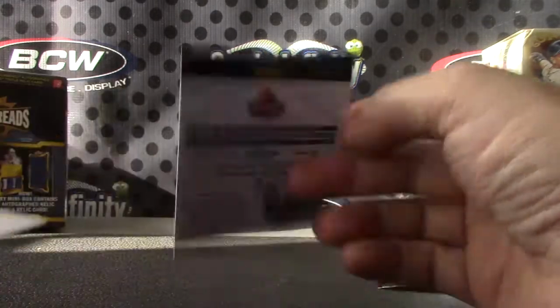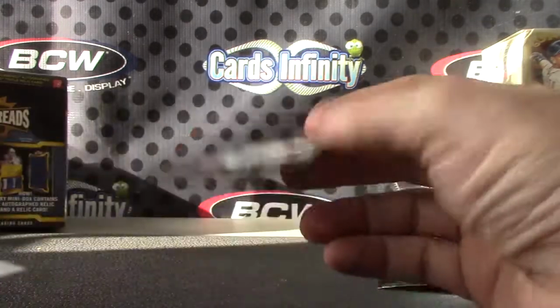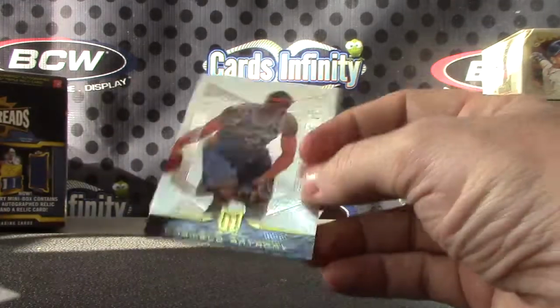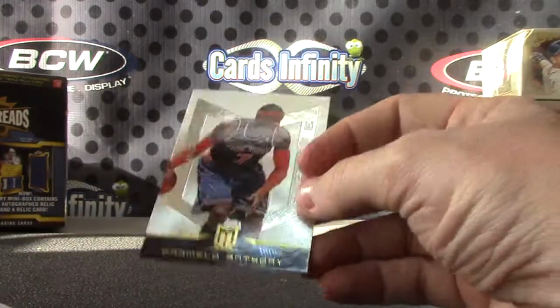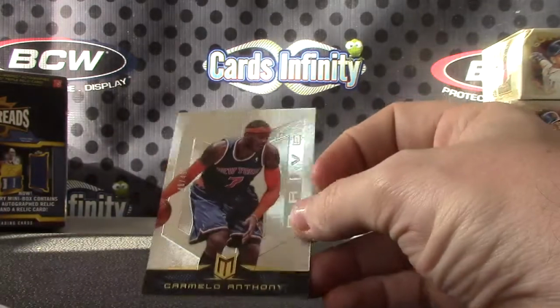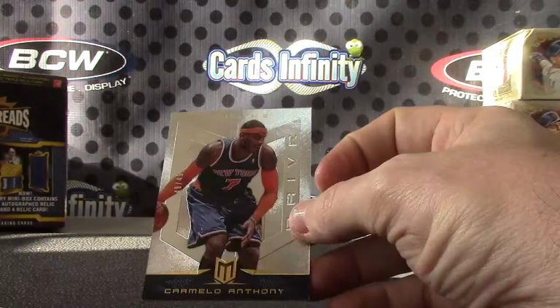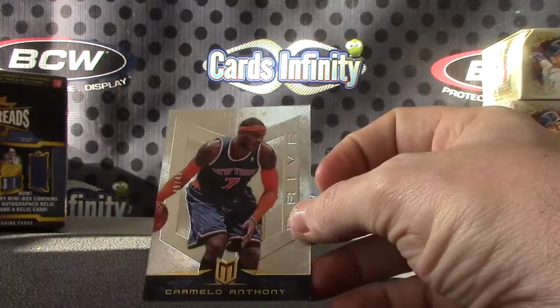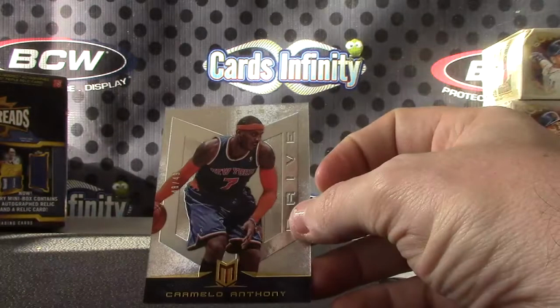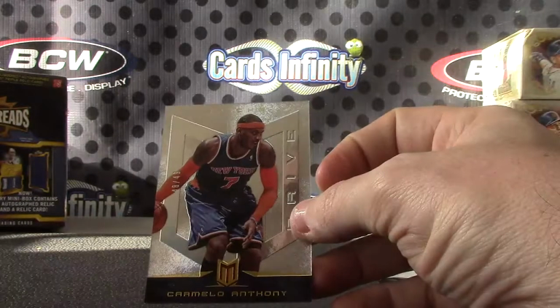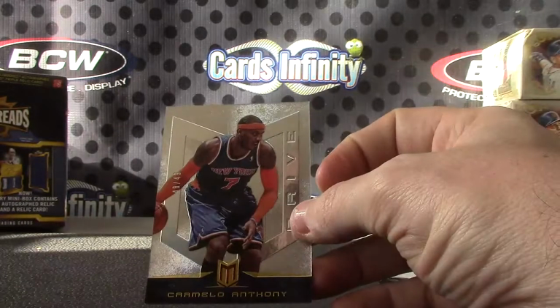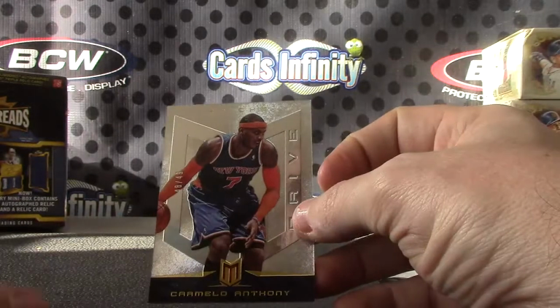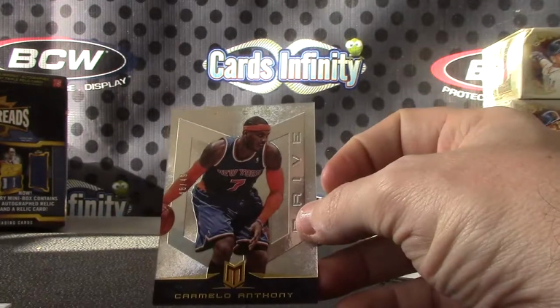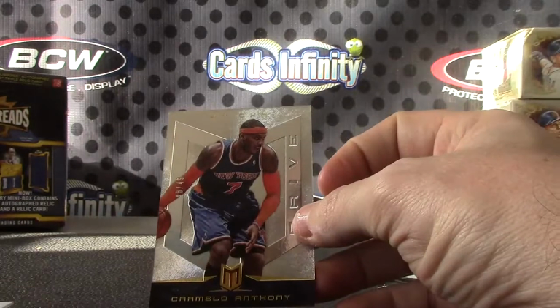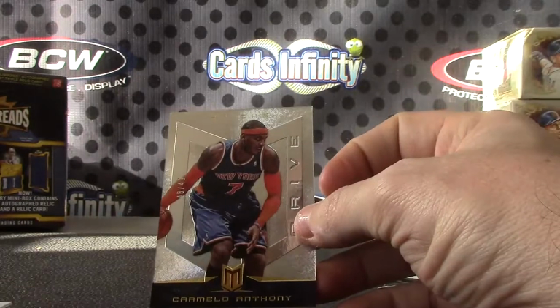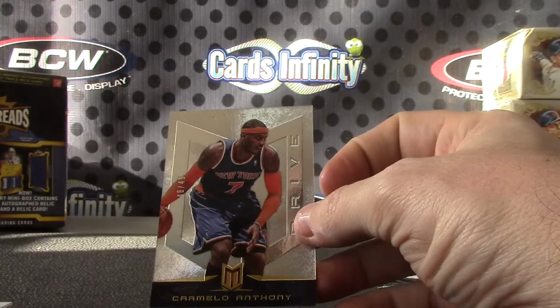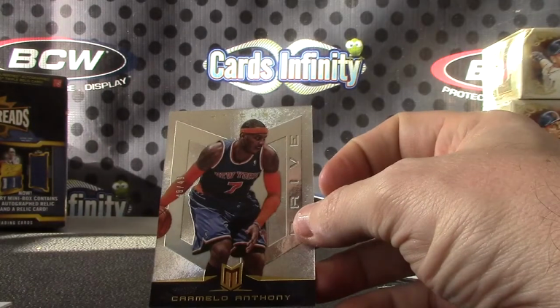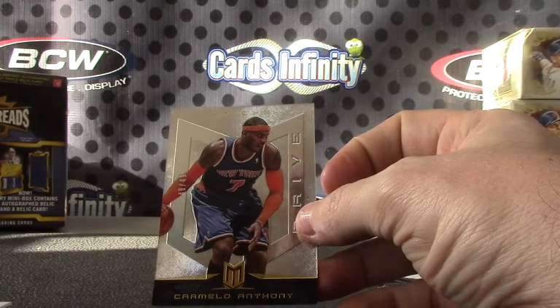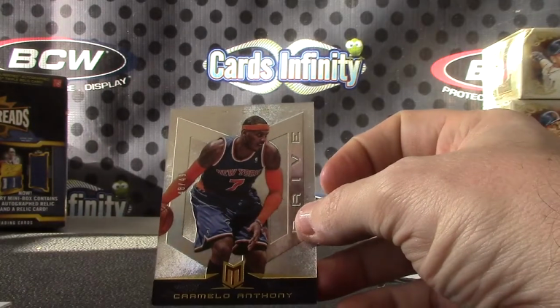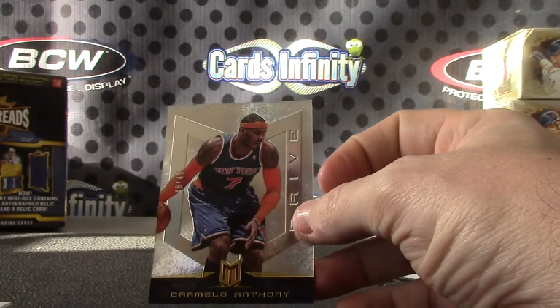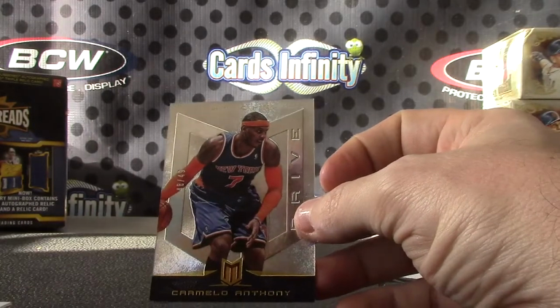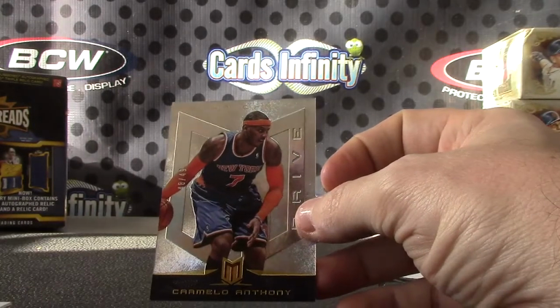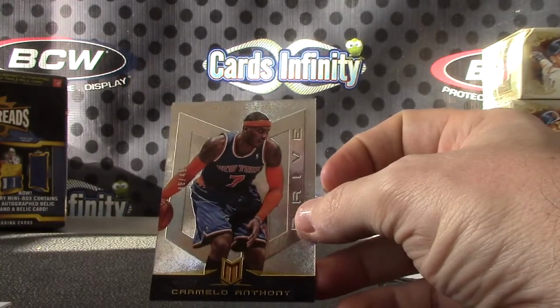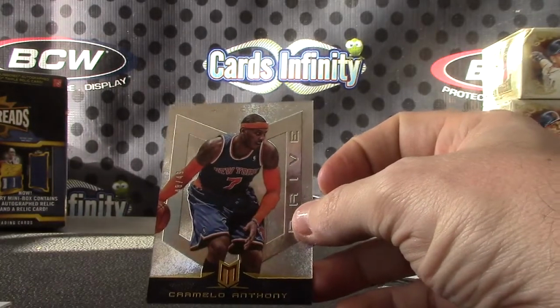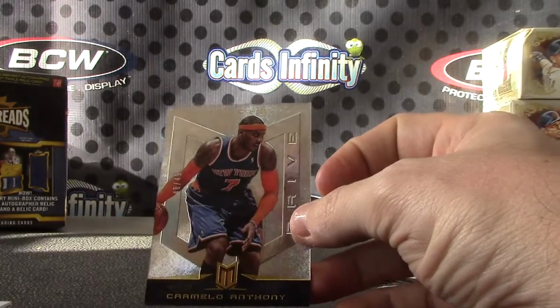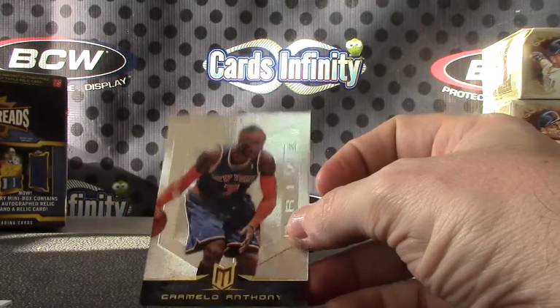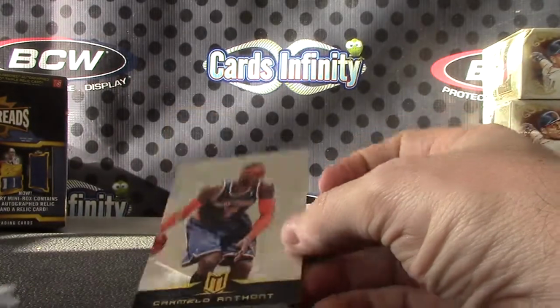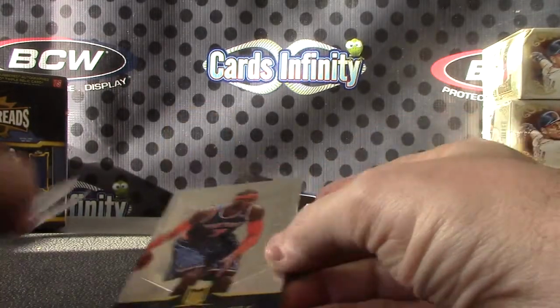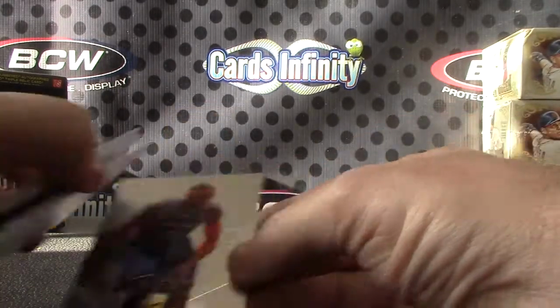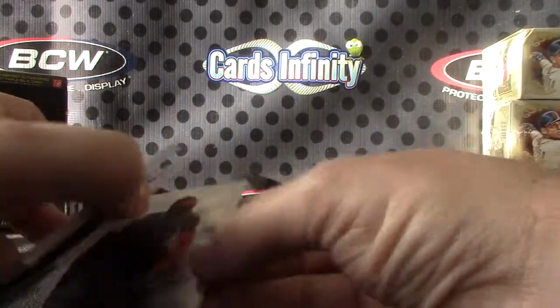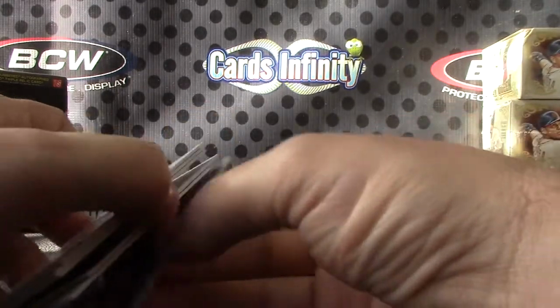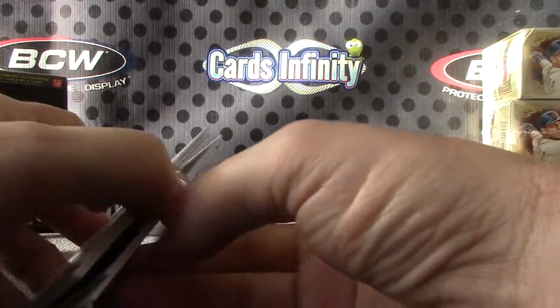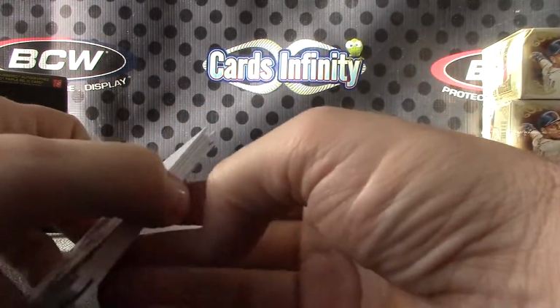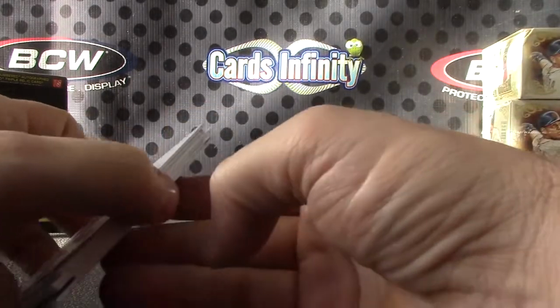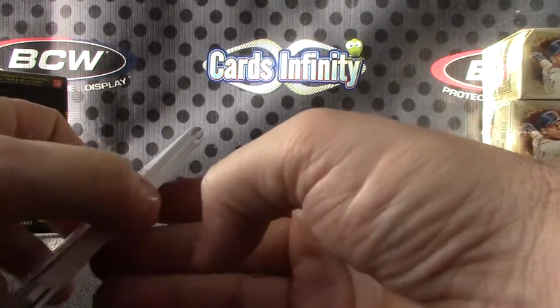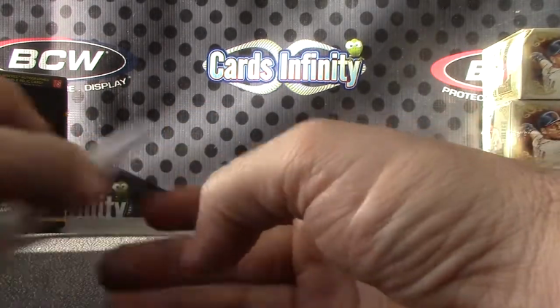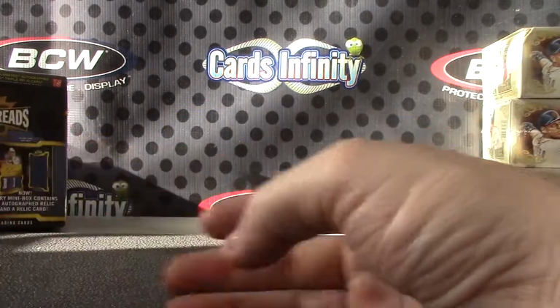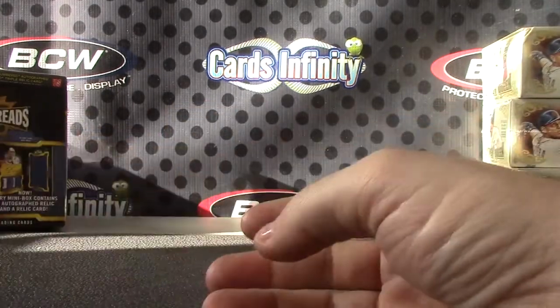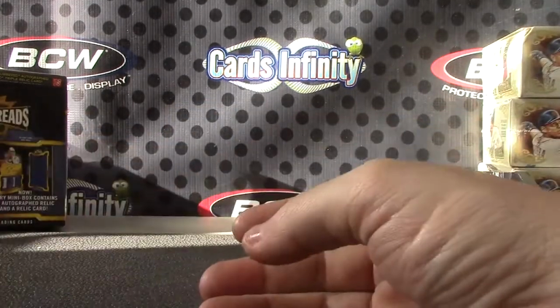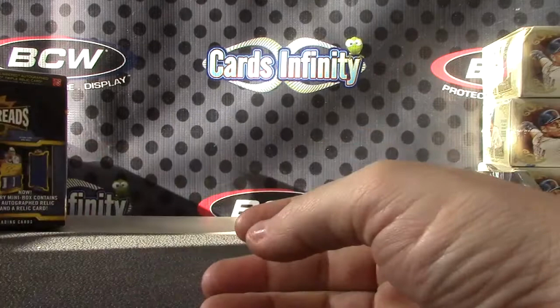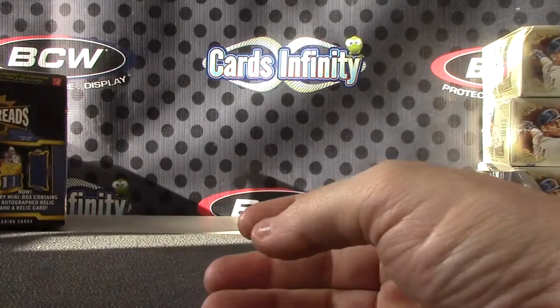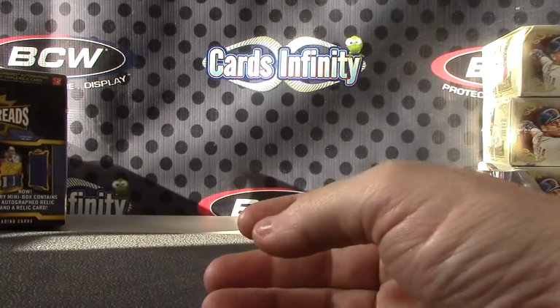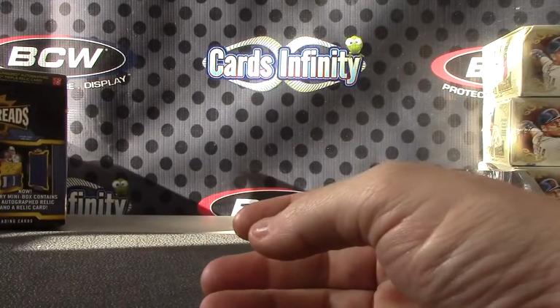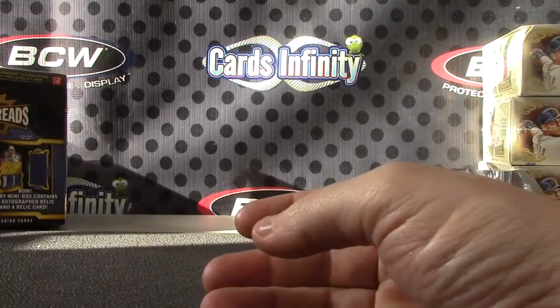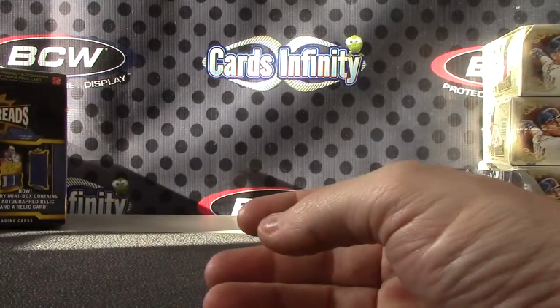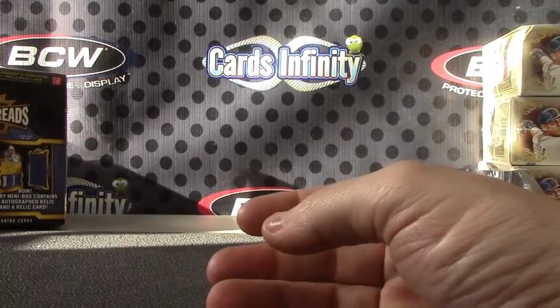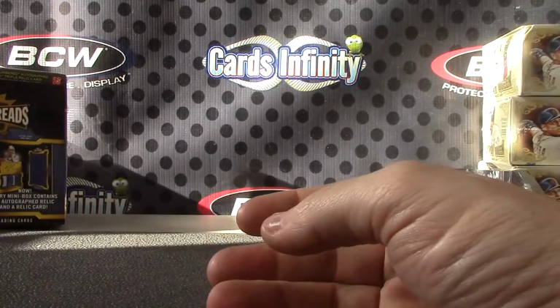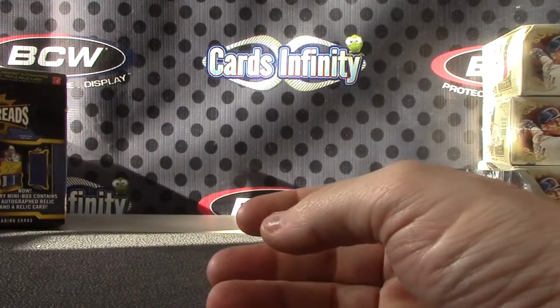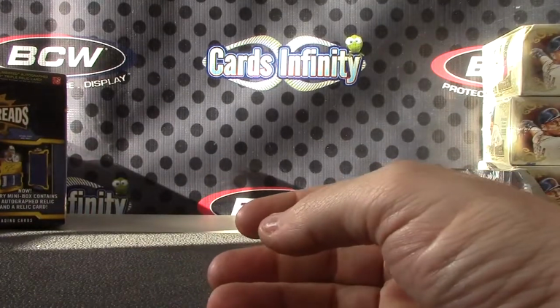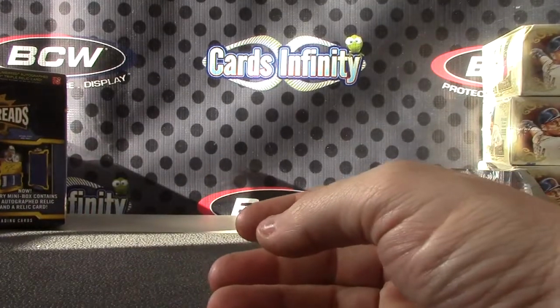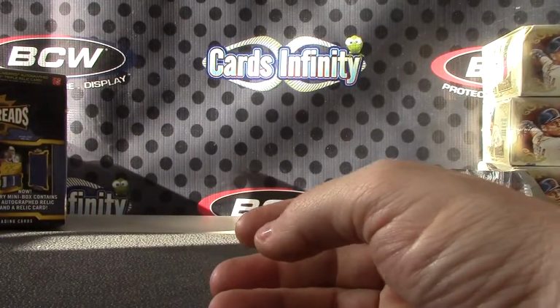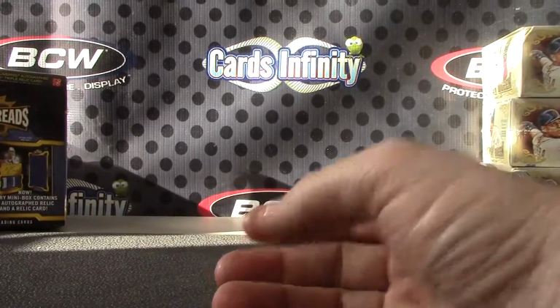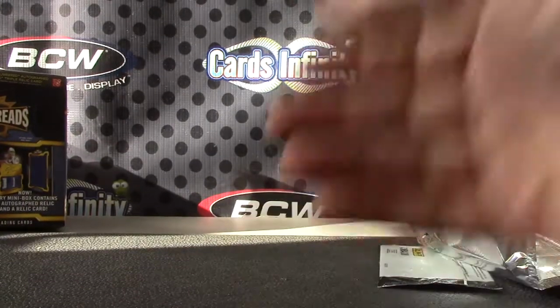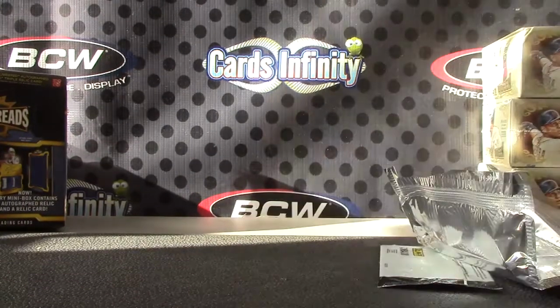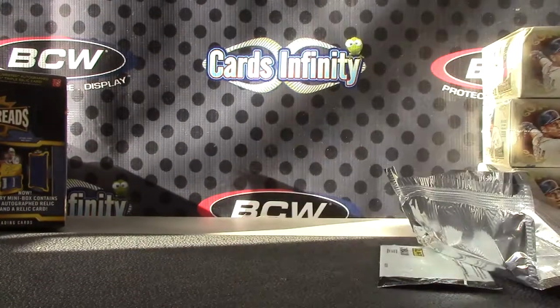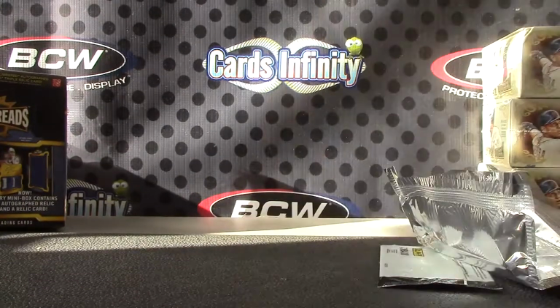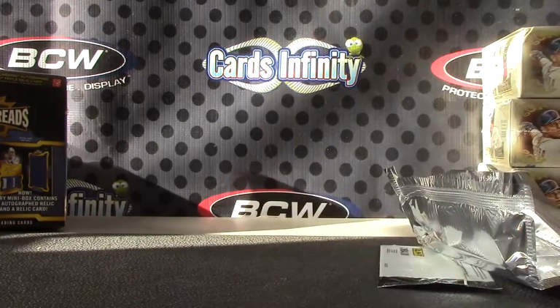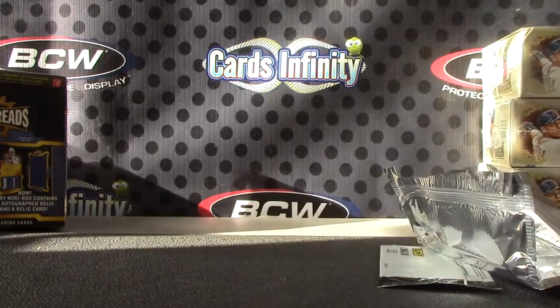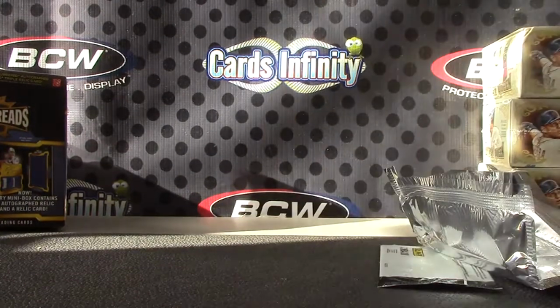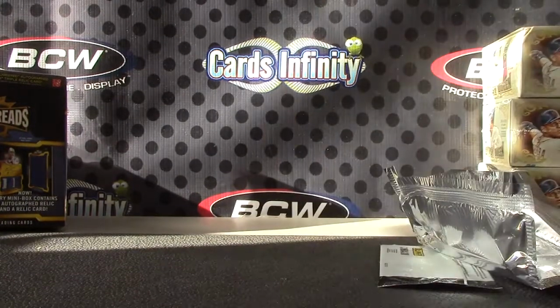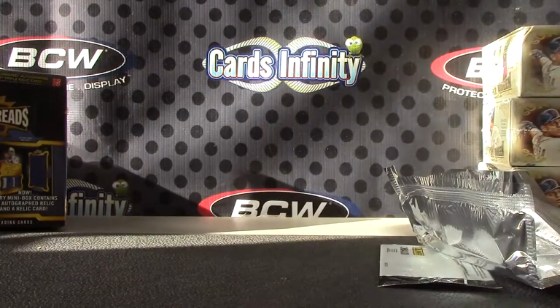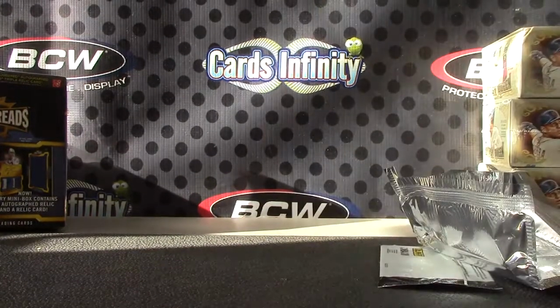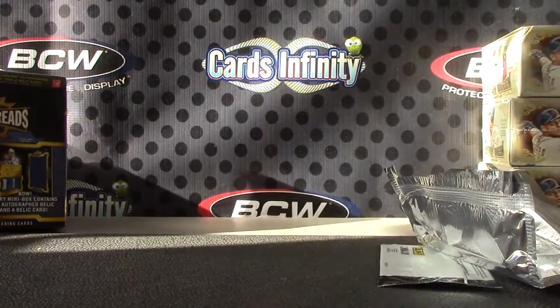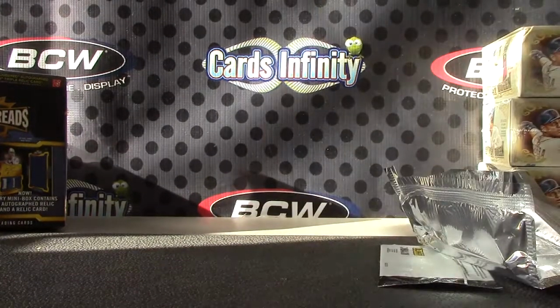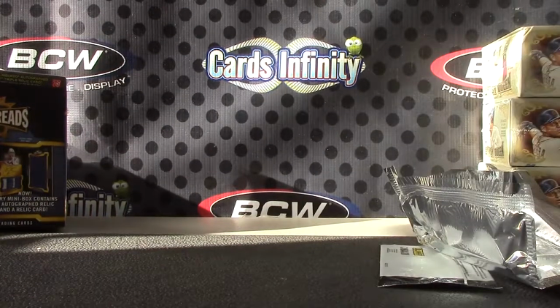And the last one — was that Carmelo? Pretty cool, got a lot of numbered cards in there. Appreciate it, Frank. I'll get it on the way, bud. See ya.